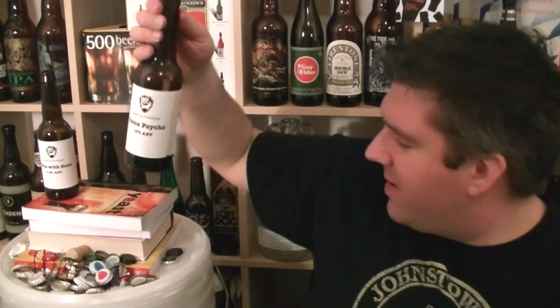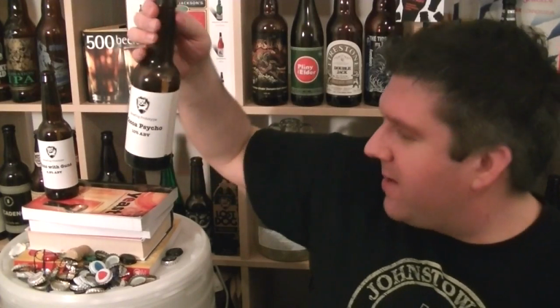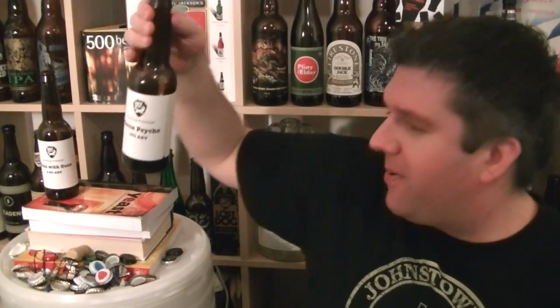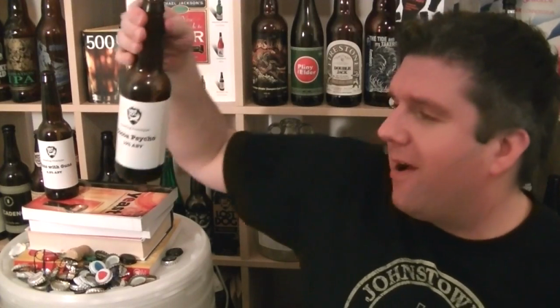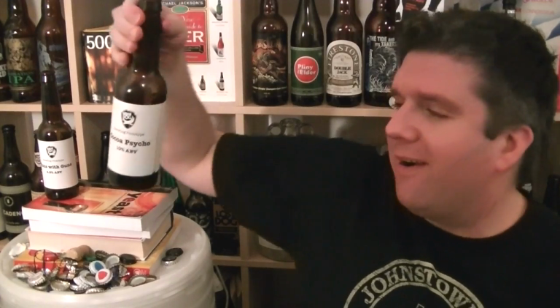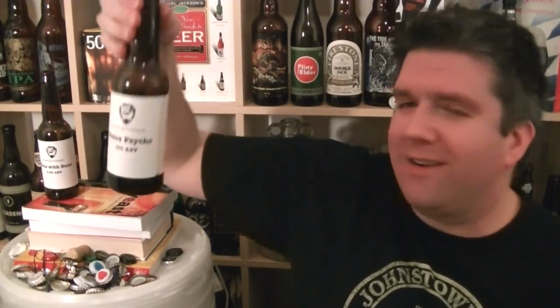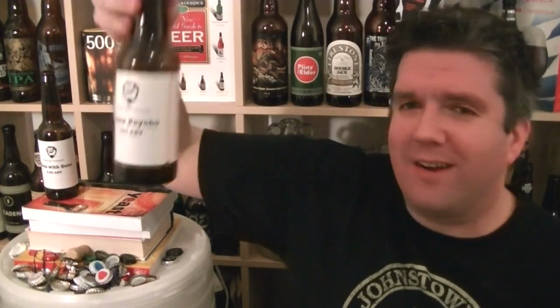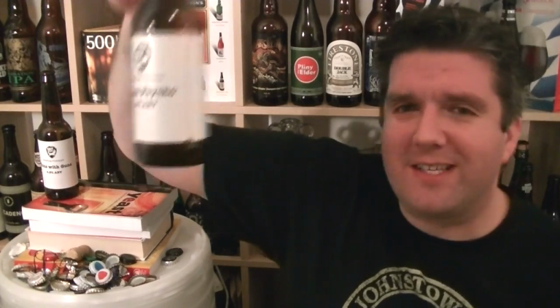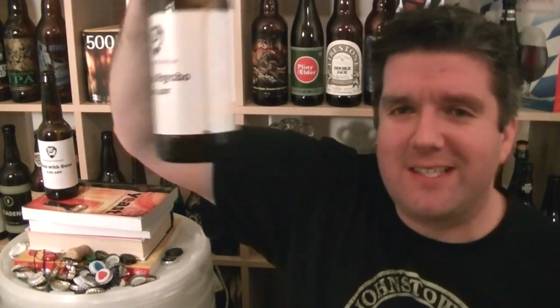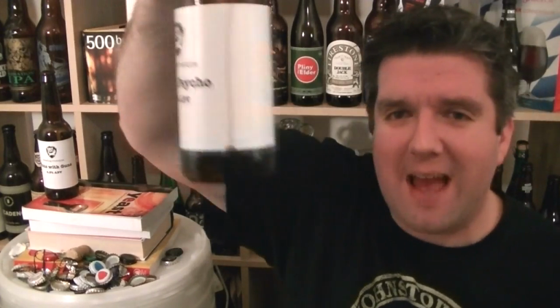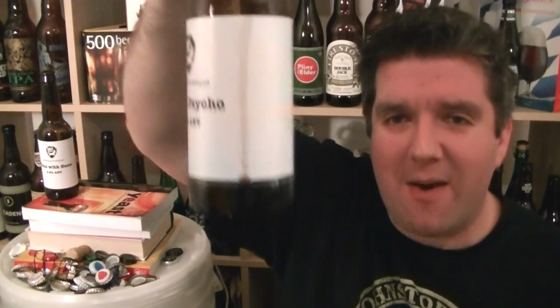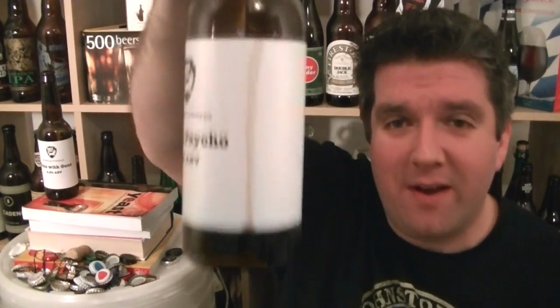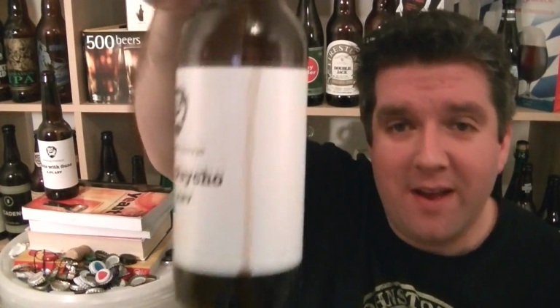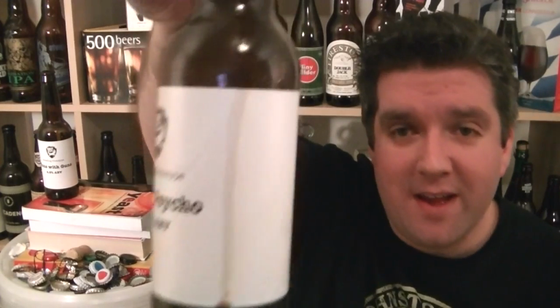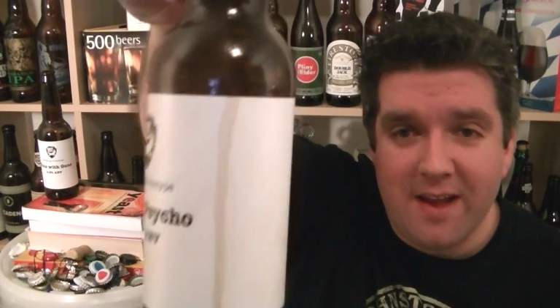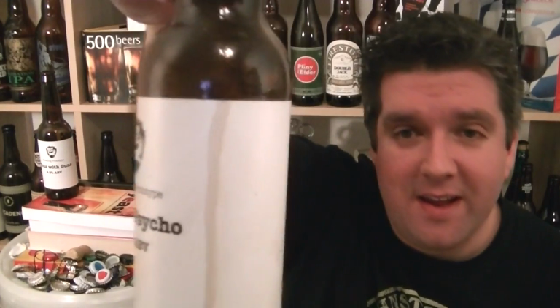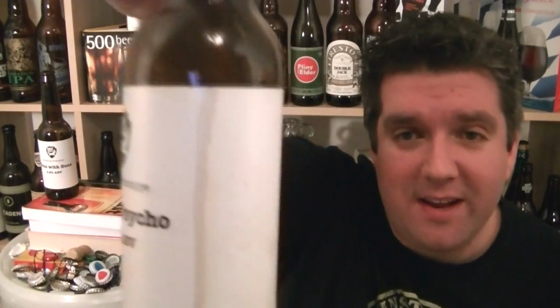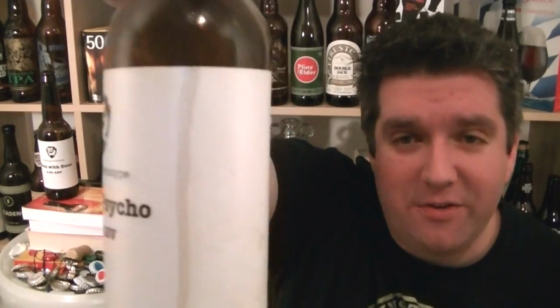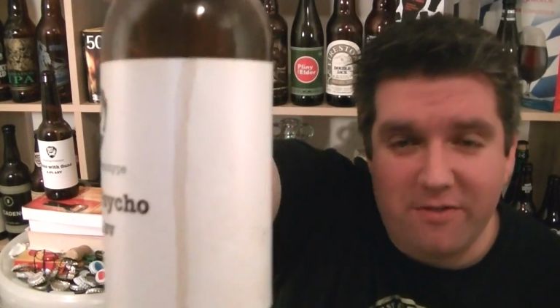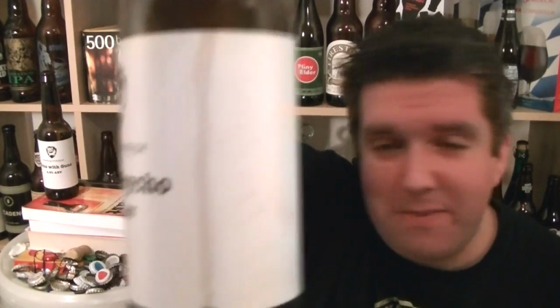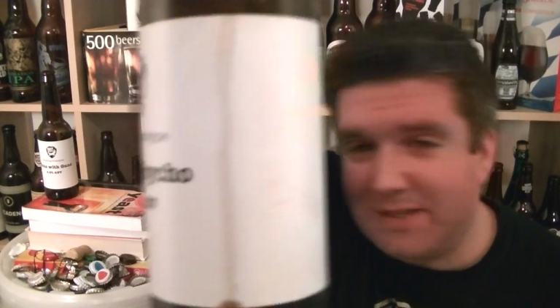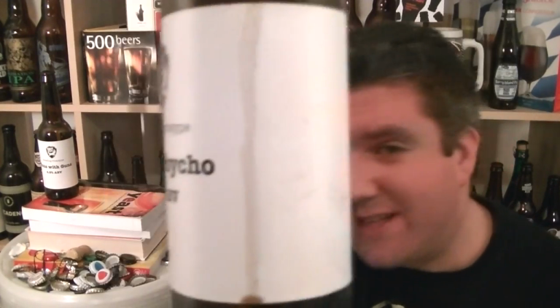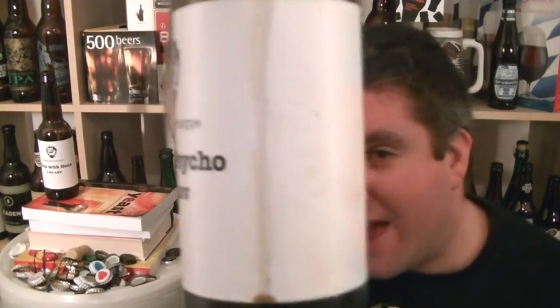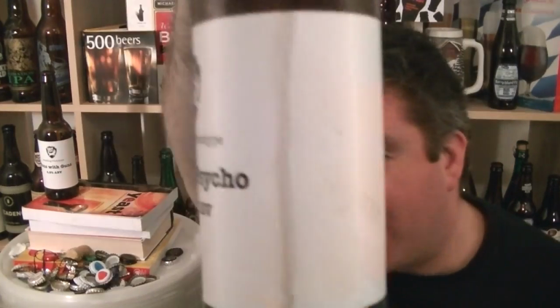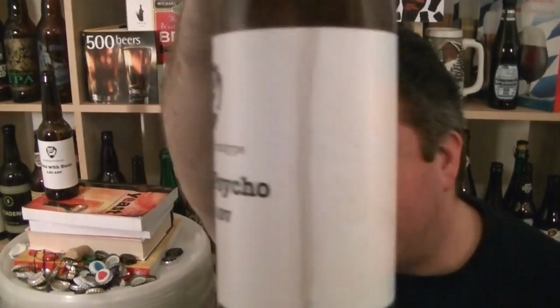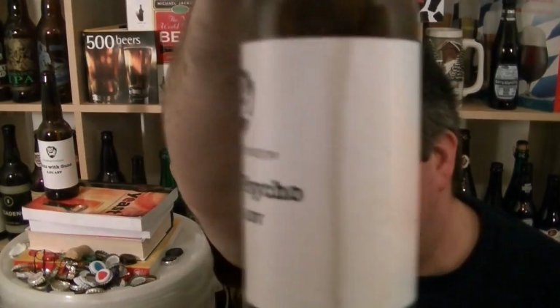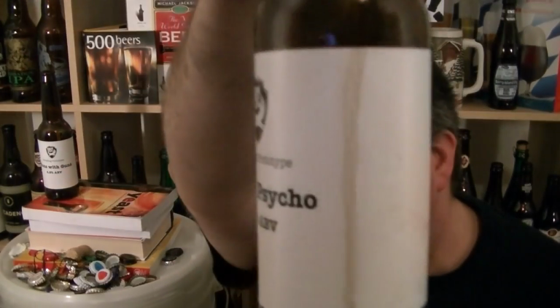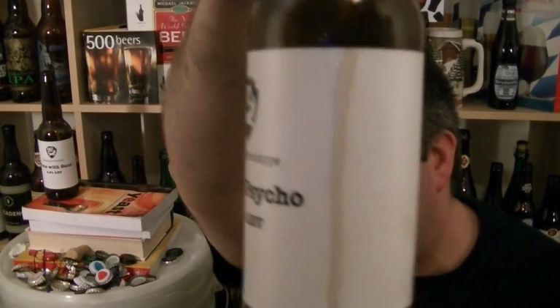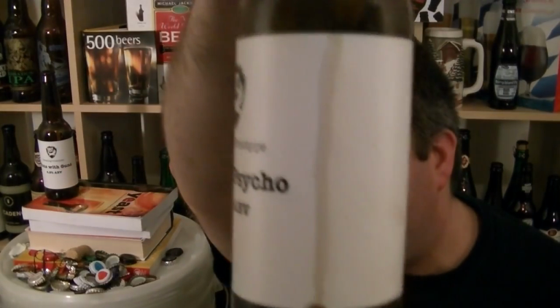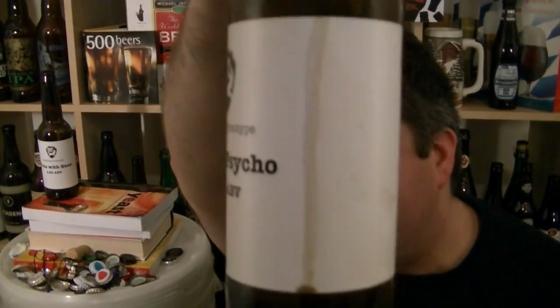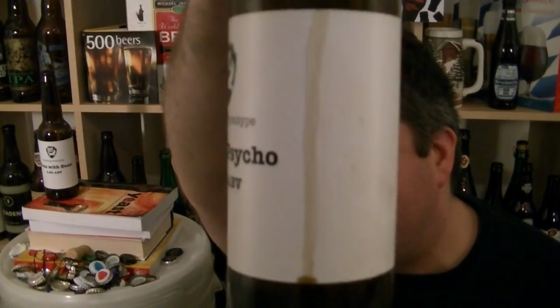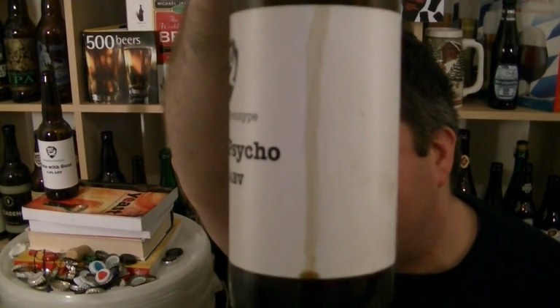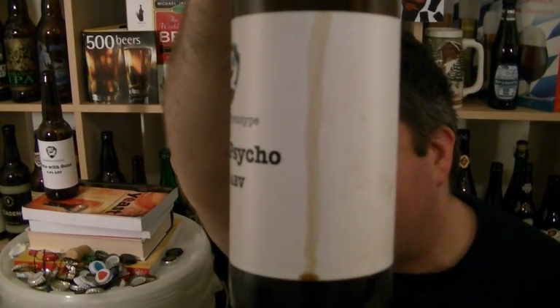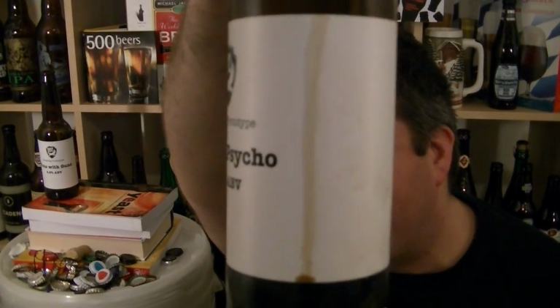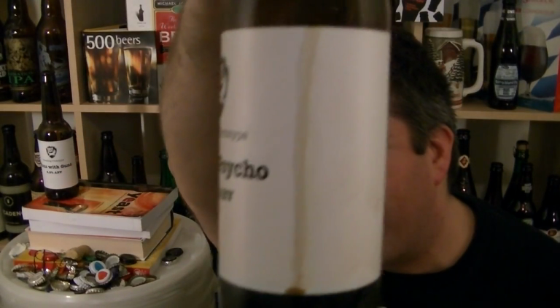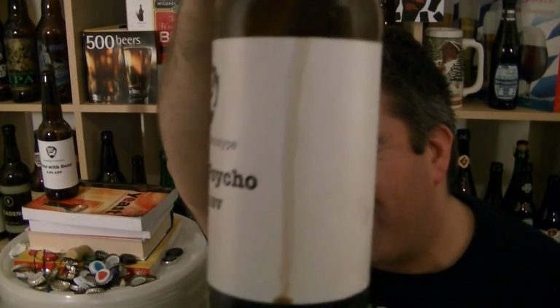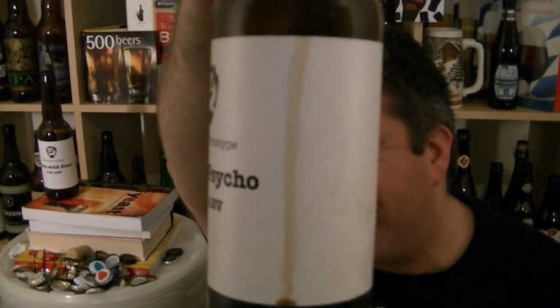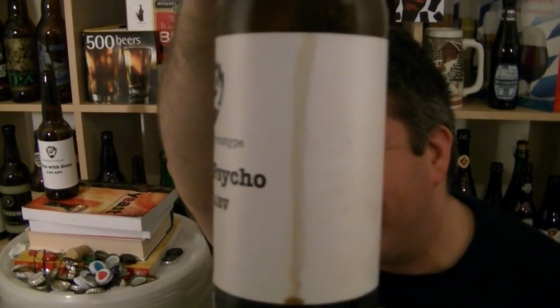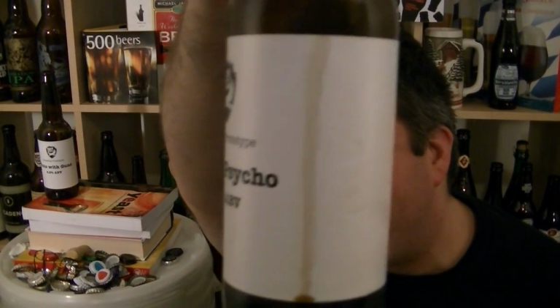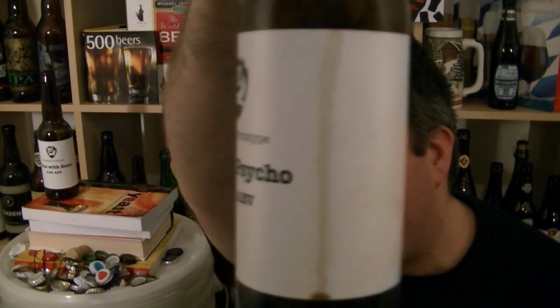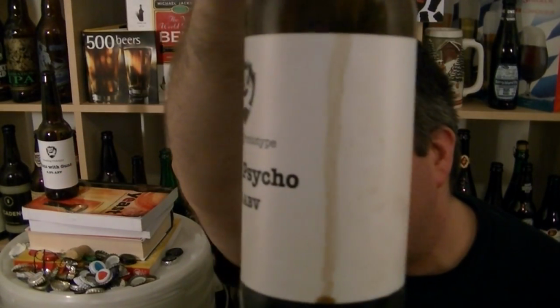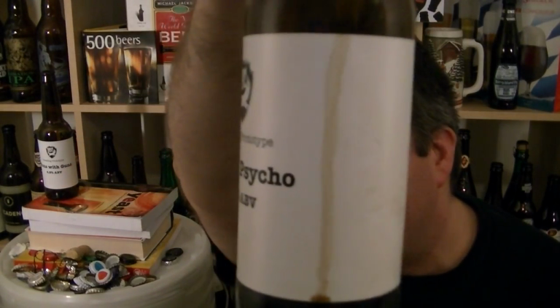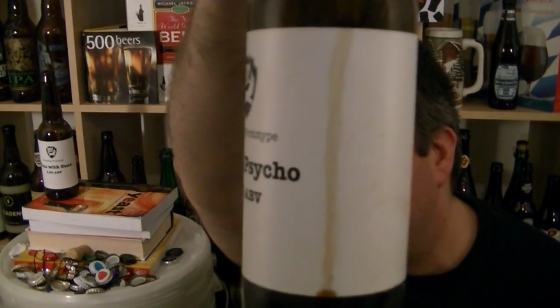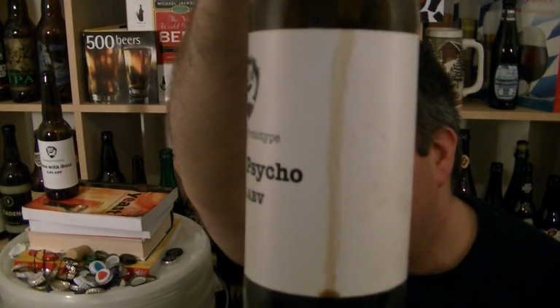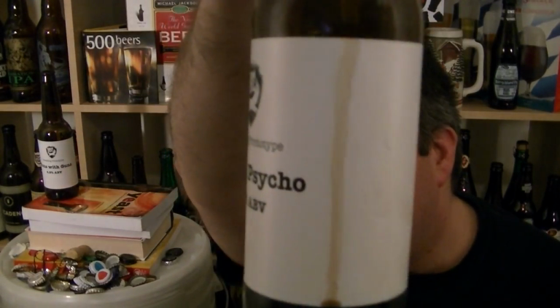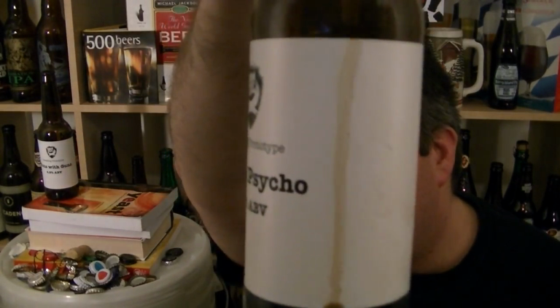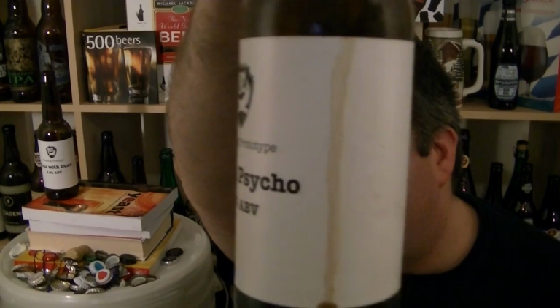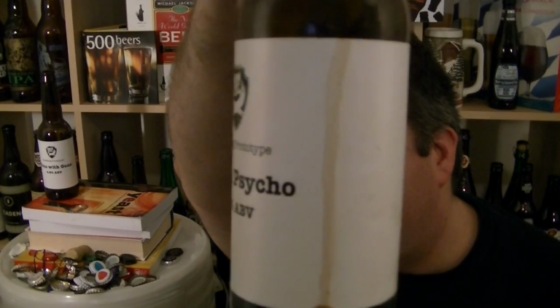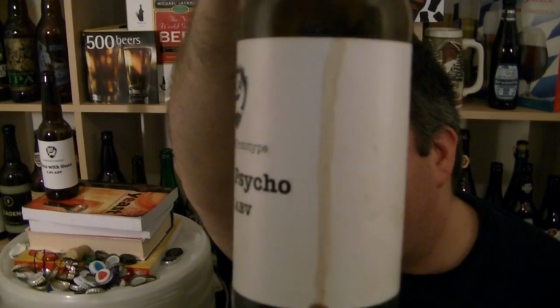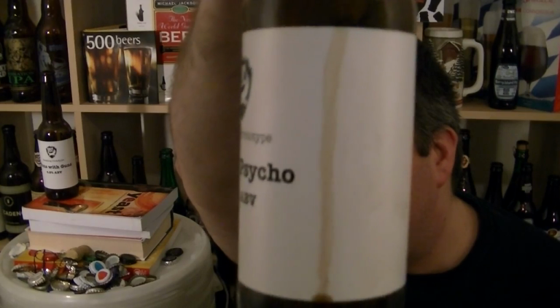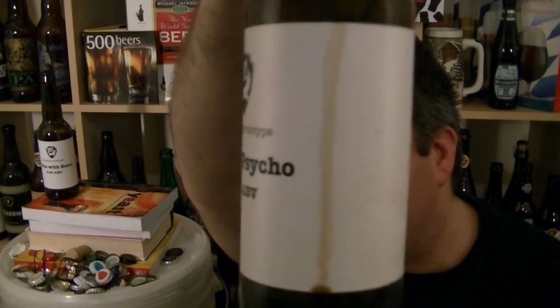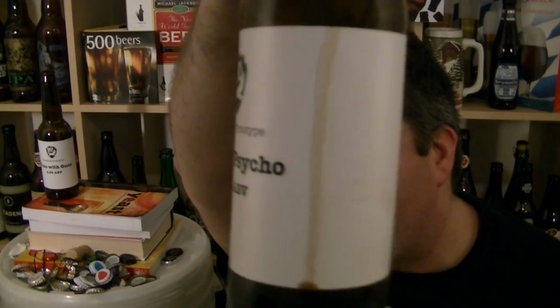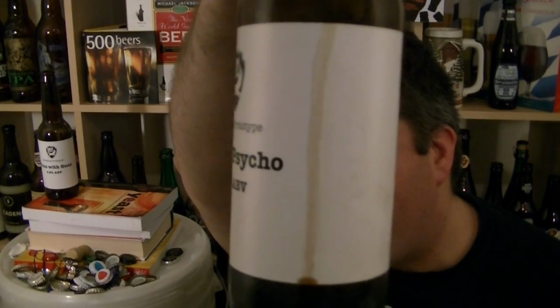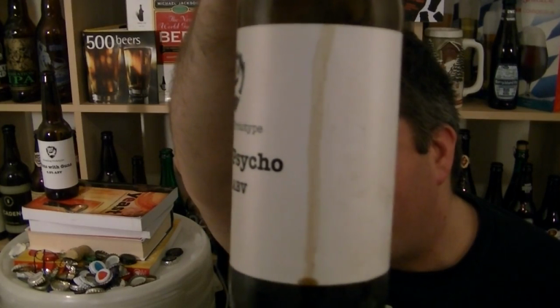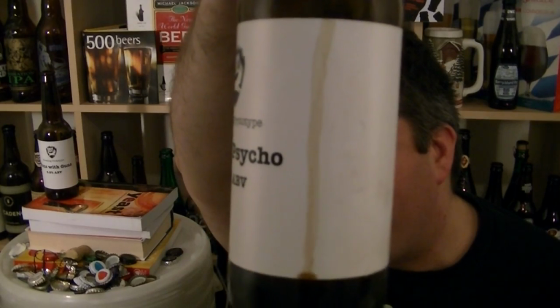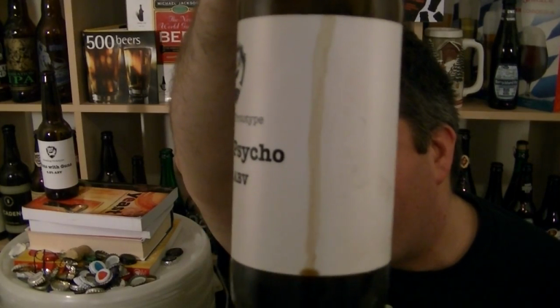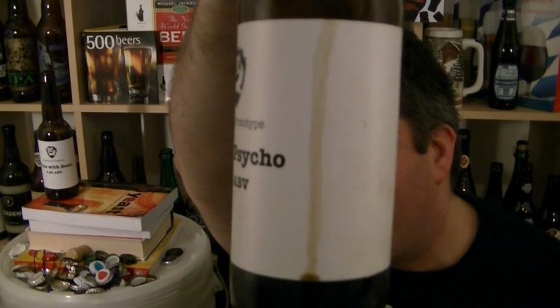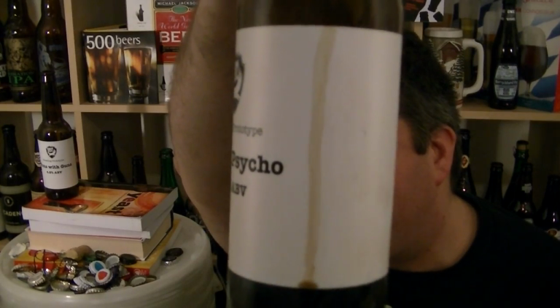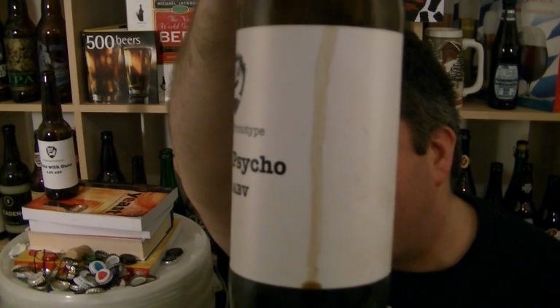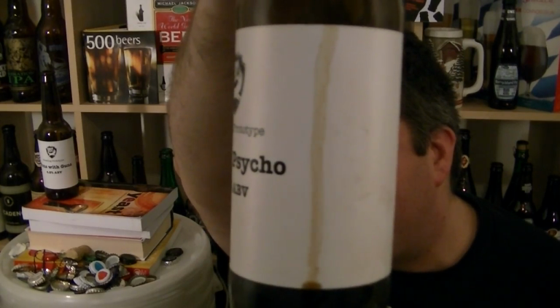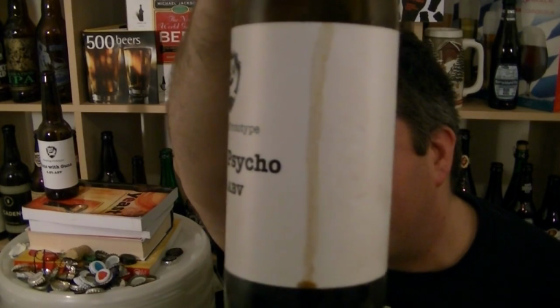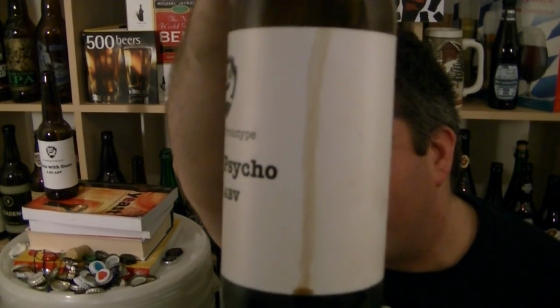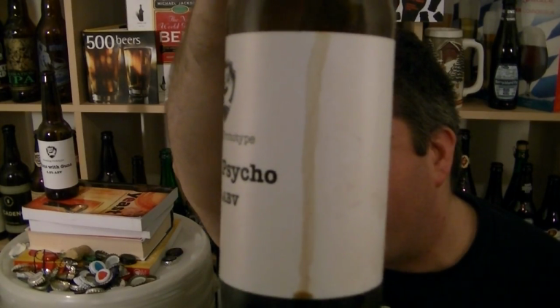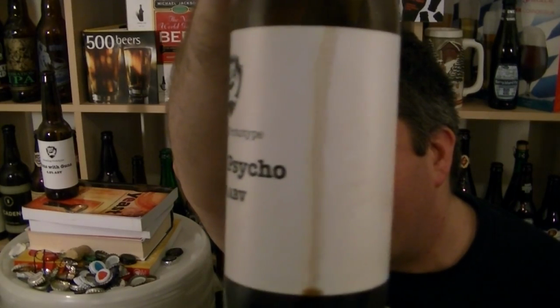When you've got a stout it dribbles down and stains the glass — it's like a coffee stain on a crisp white cotton tablecloth. I love that.